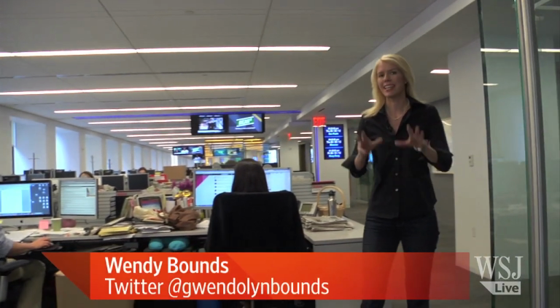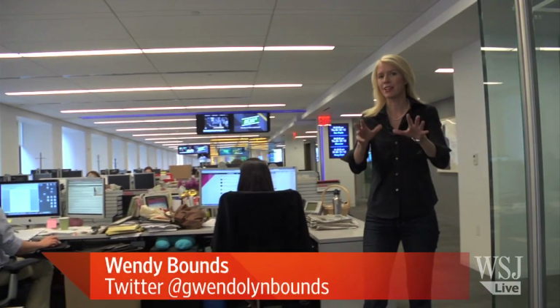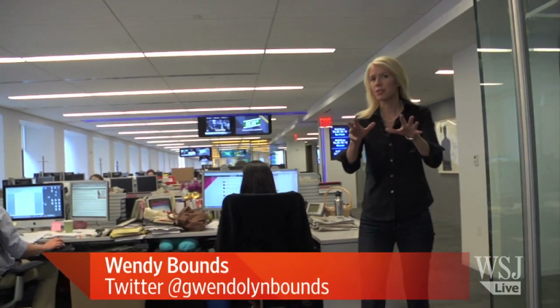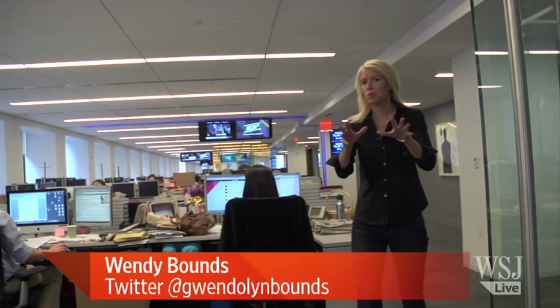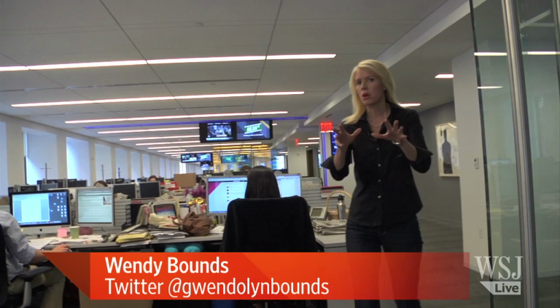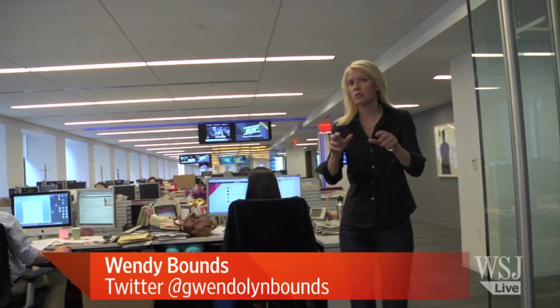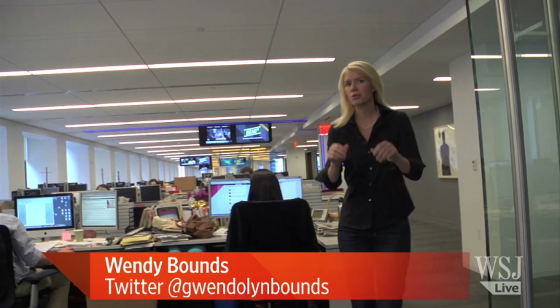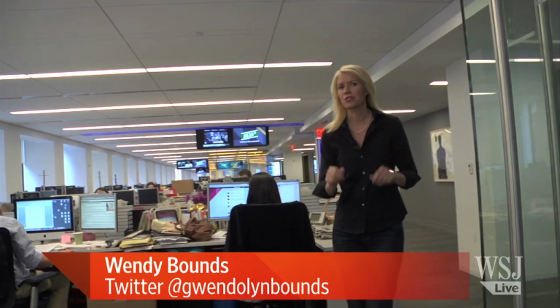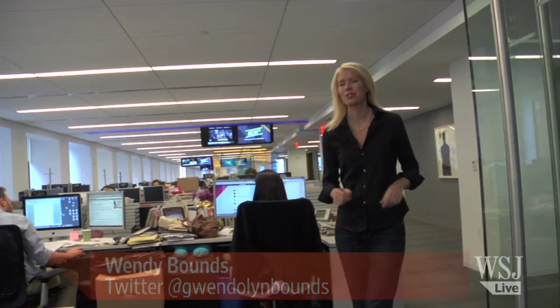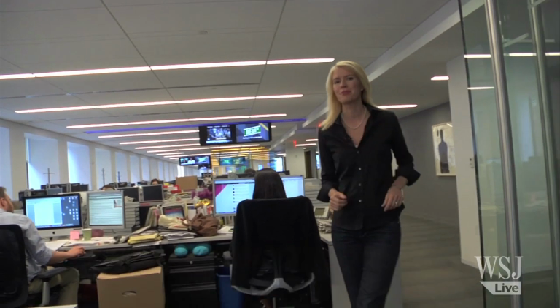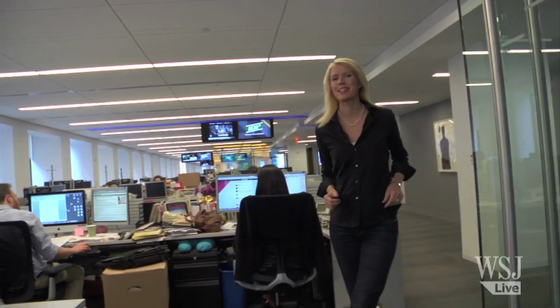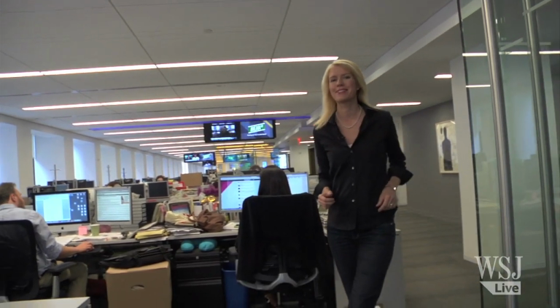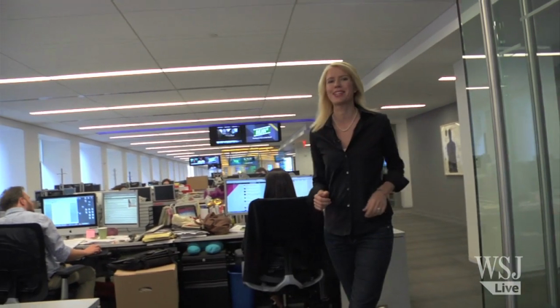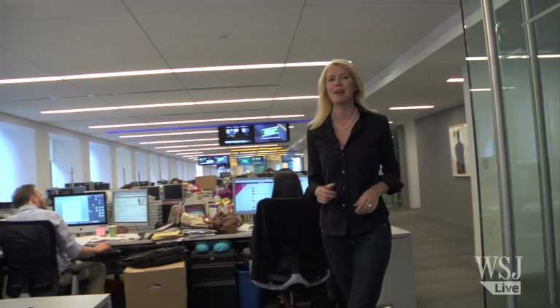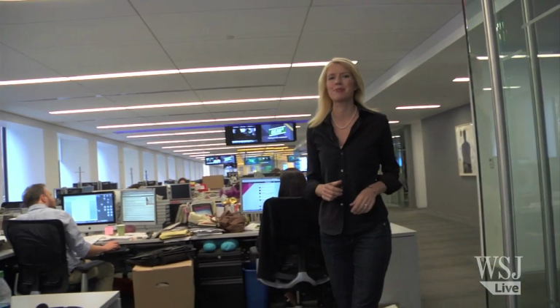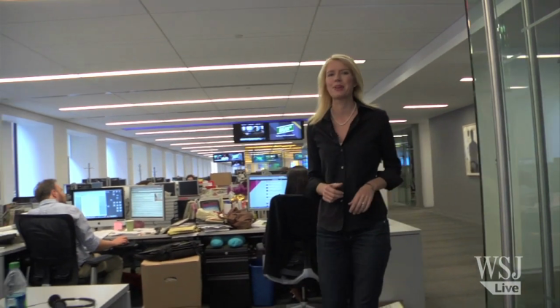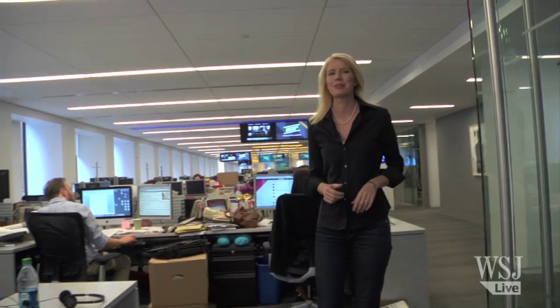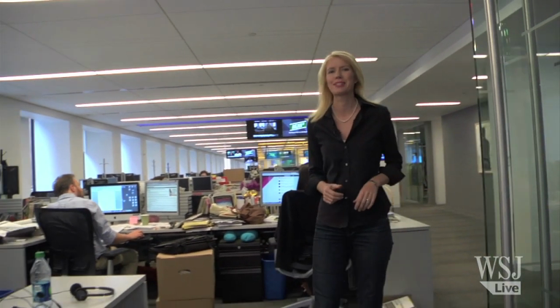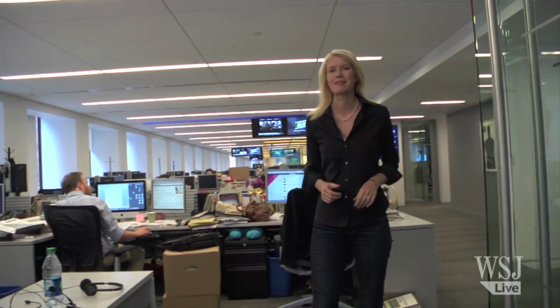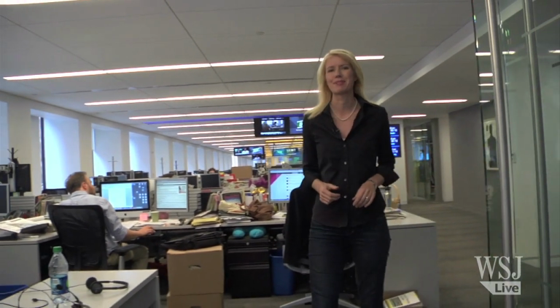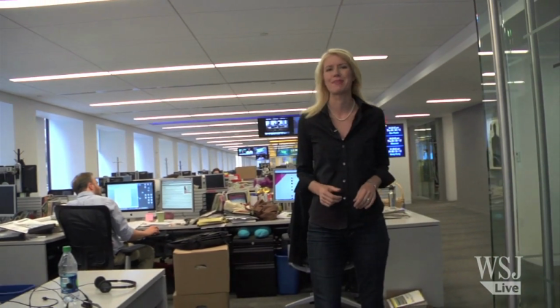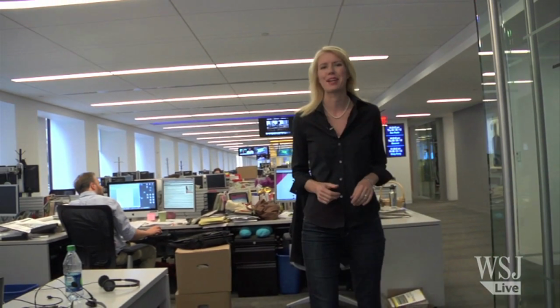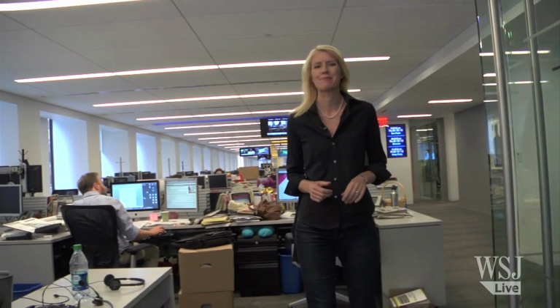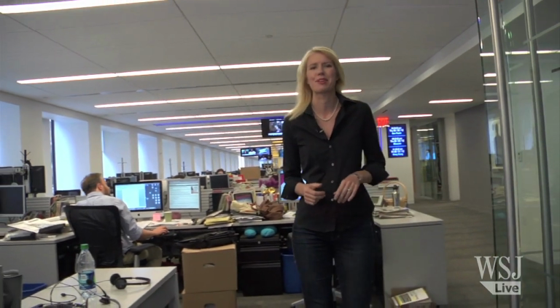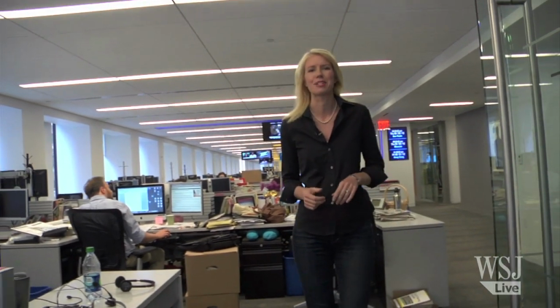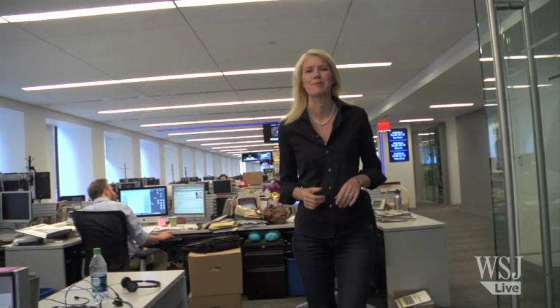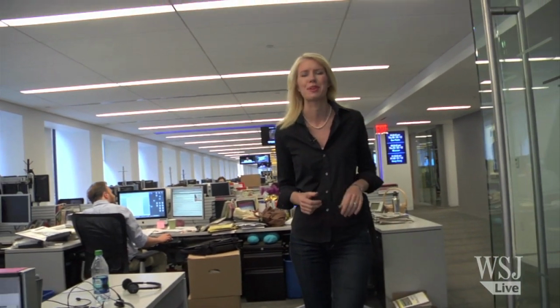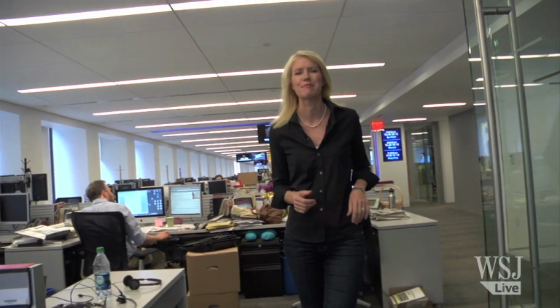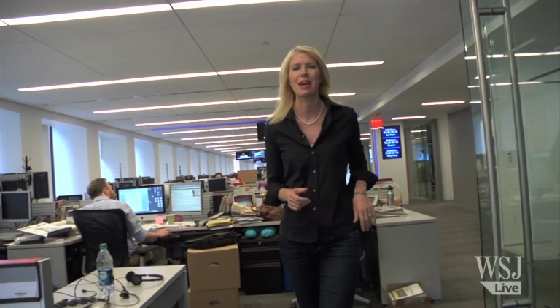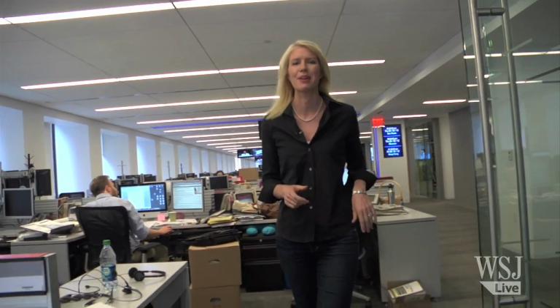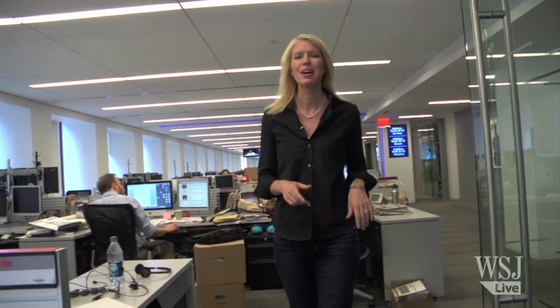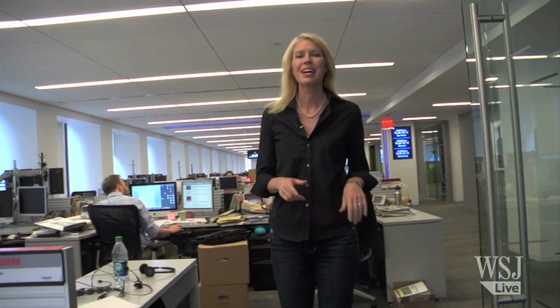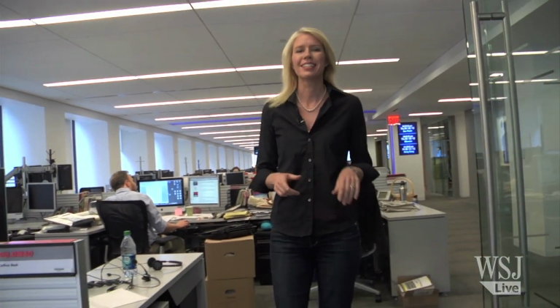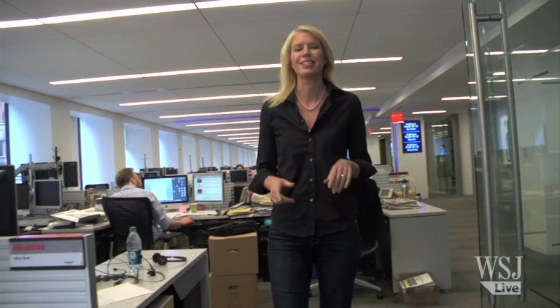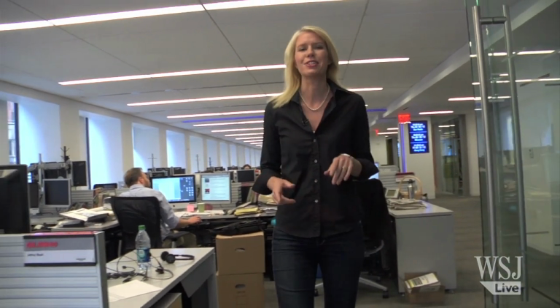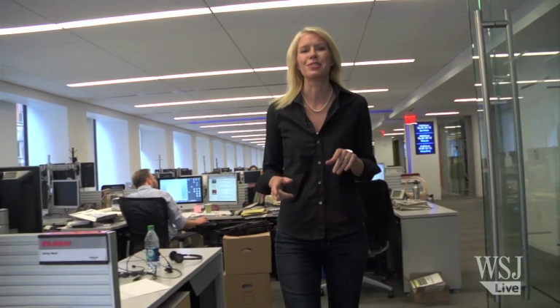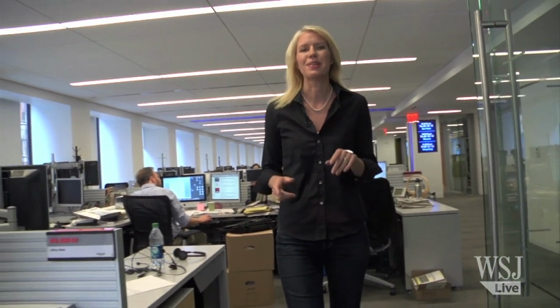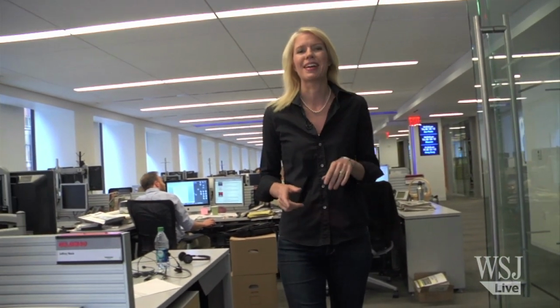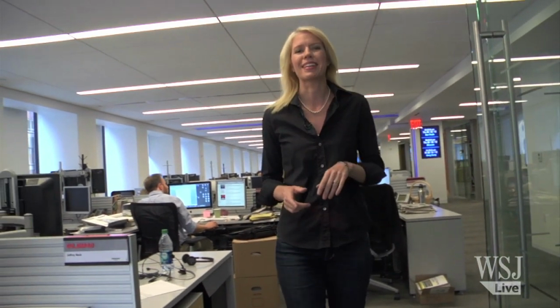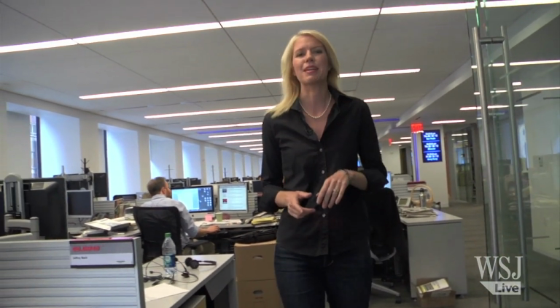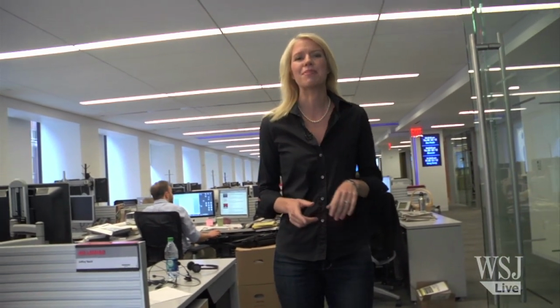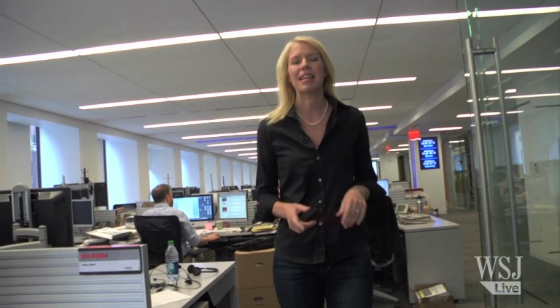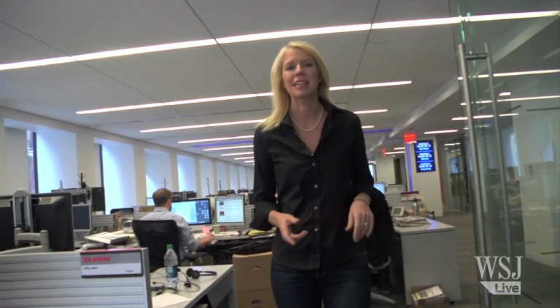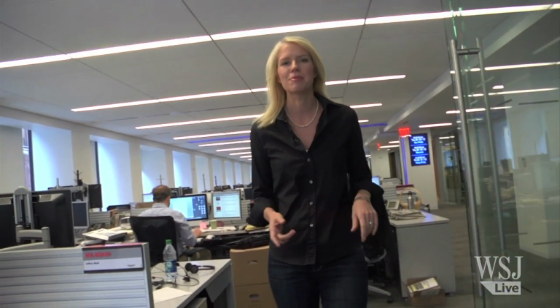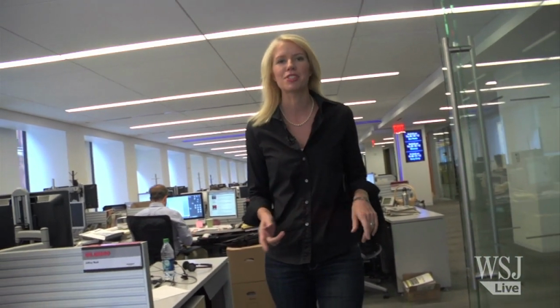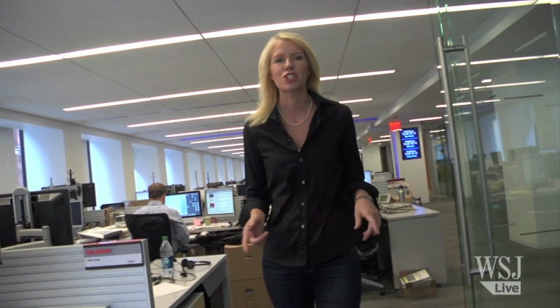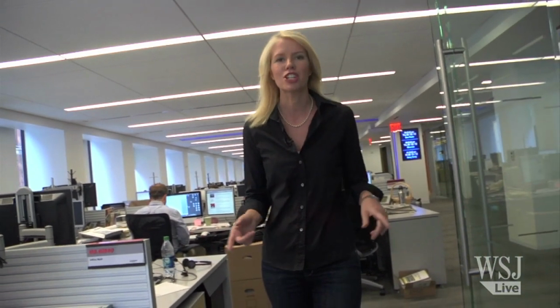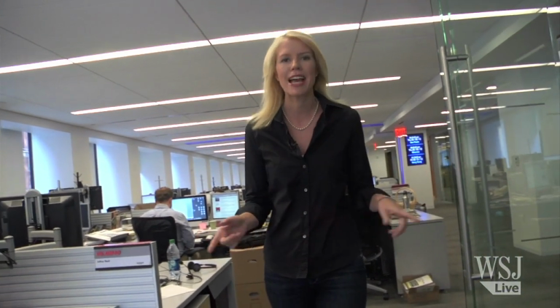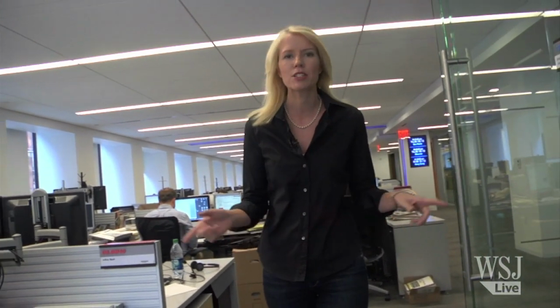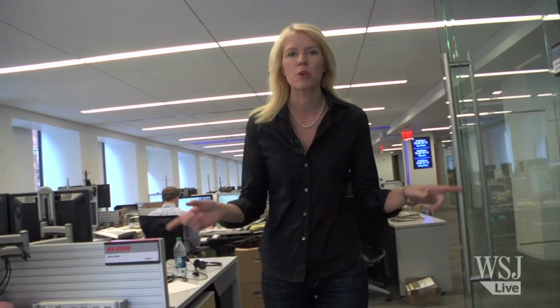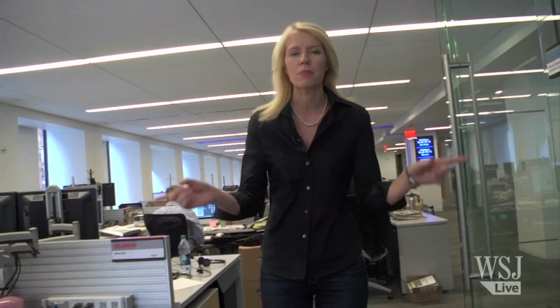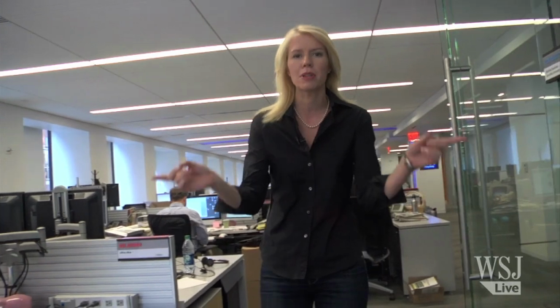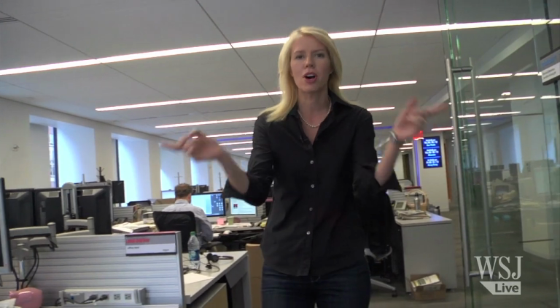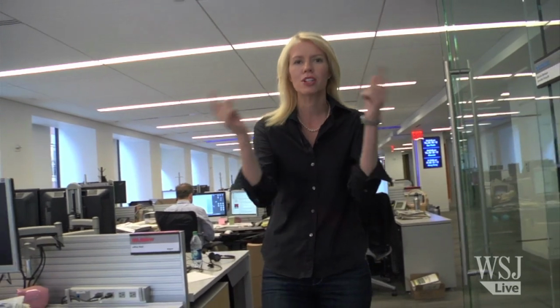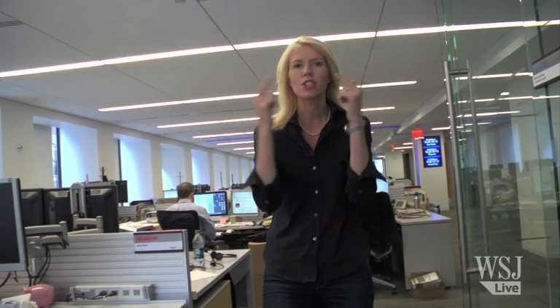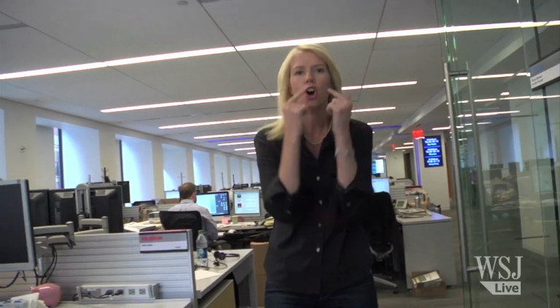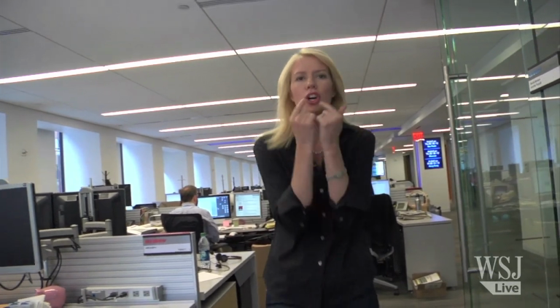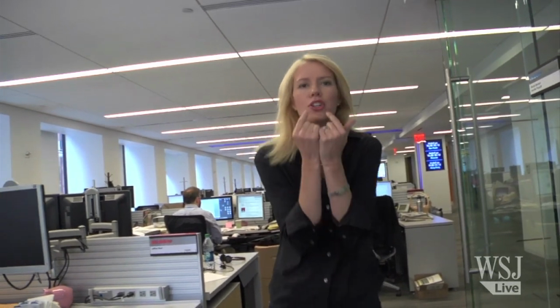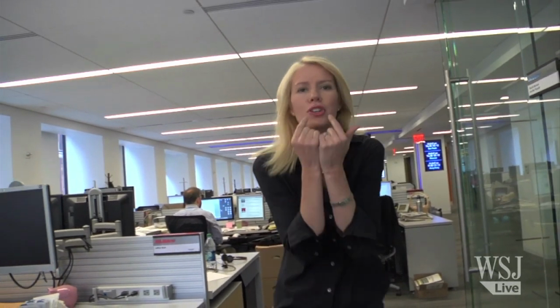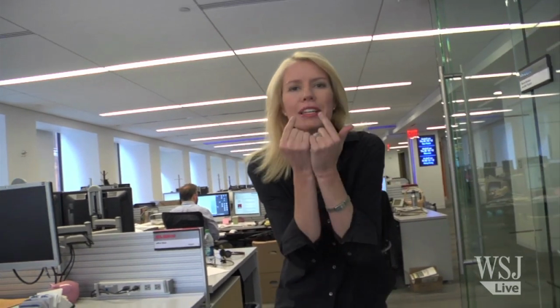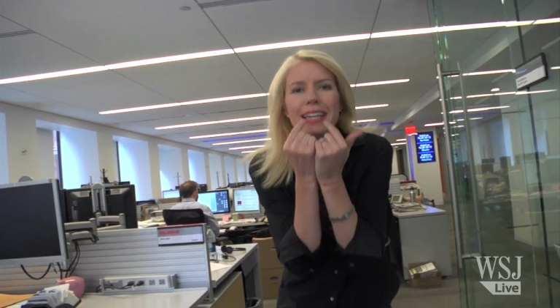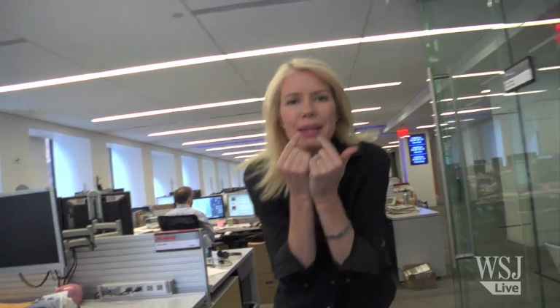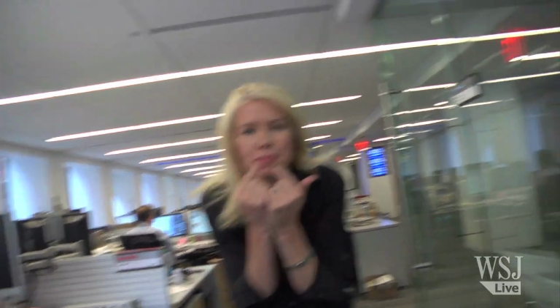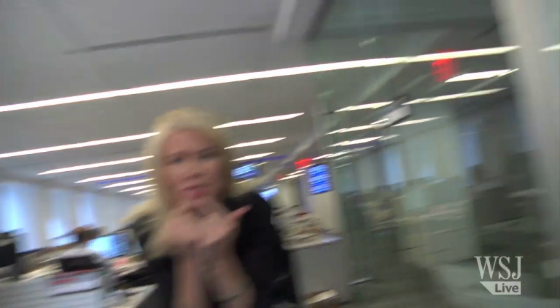Here at the Wall Street Journal, we have tapped our own celebrity makeup artist, Maria Mayo, to teach you how to keep that lipstick shellacked where it belongs — on your lips.